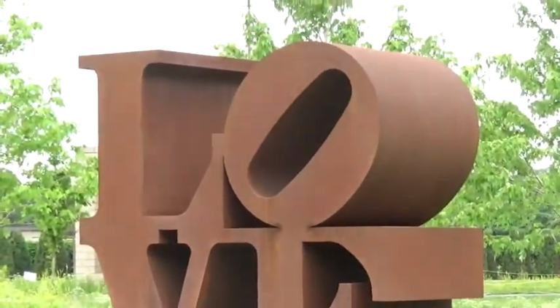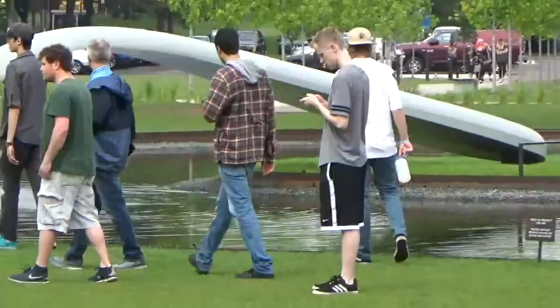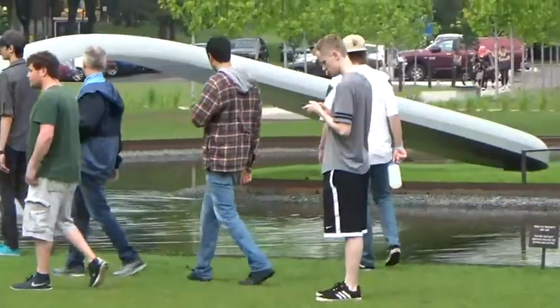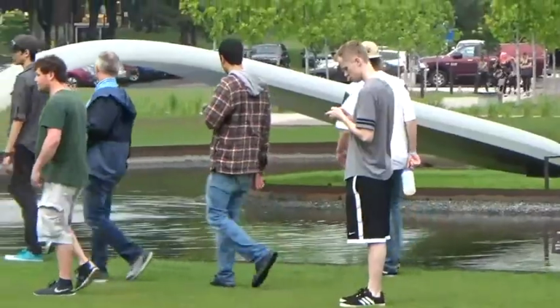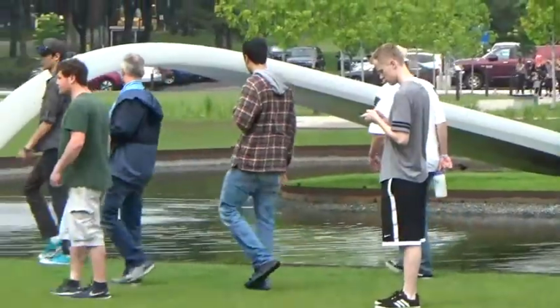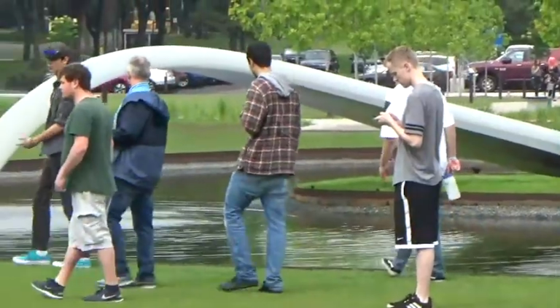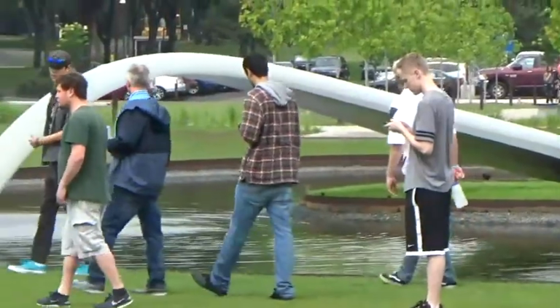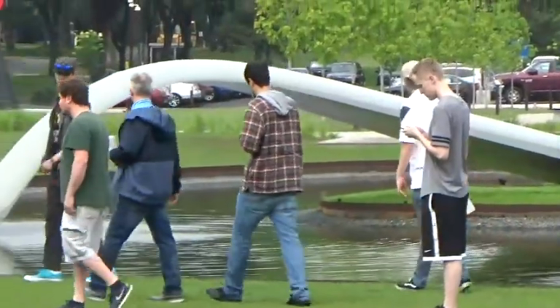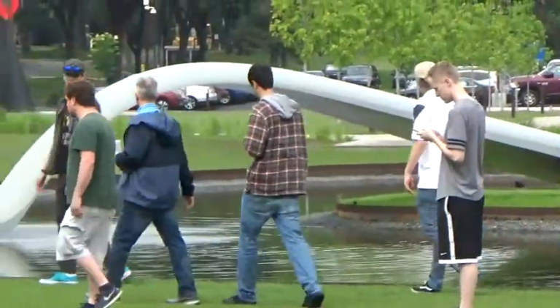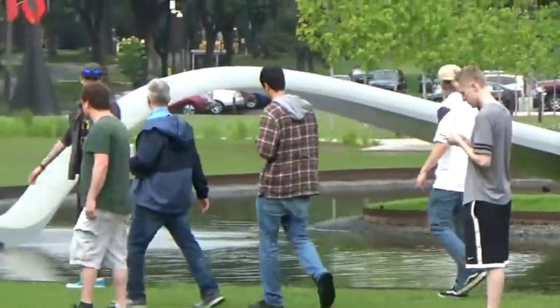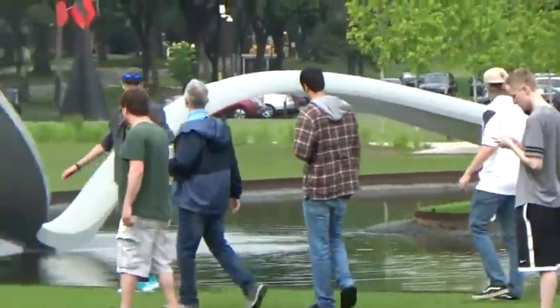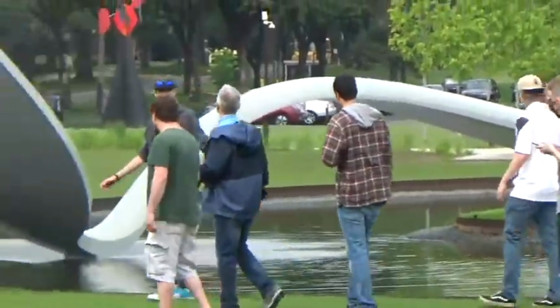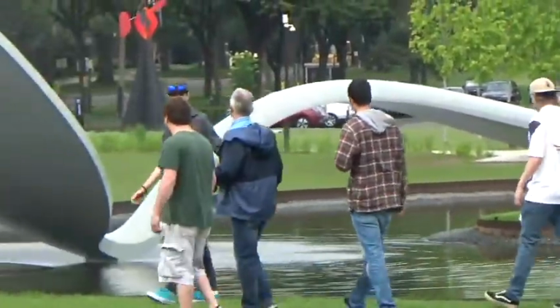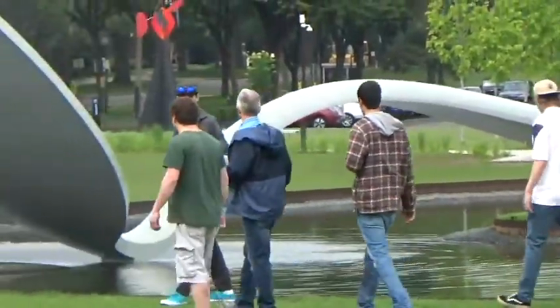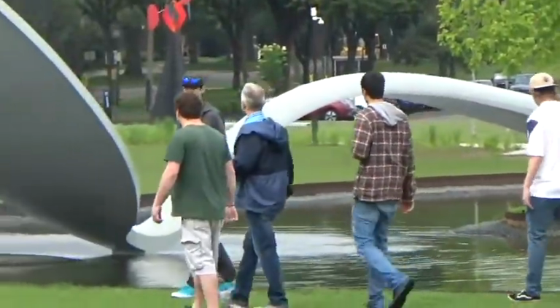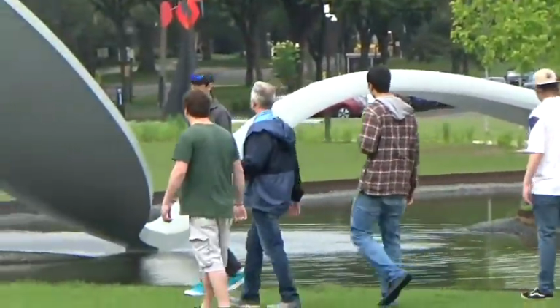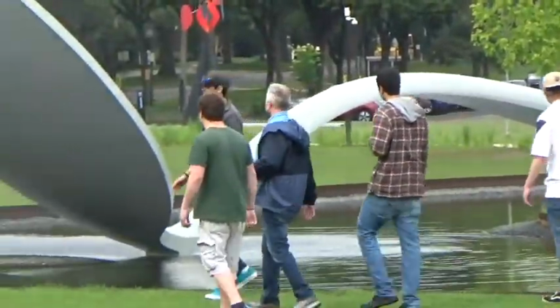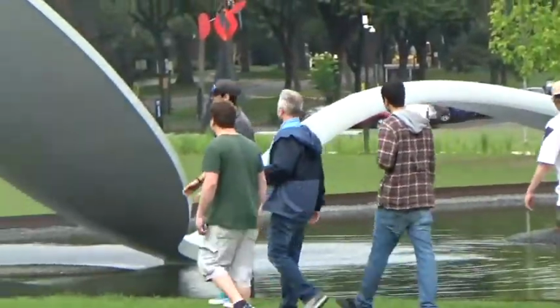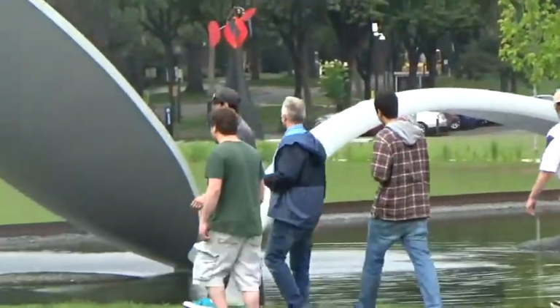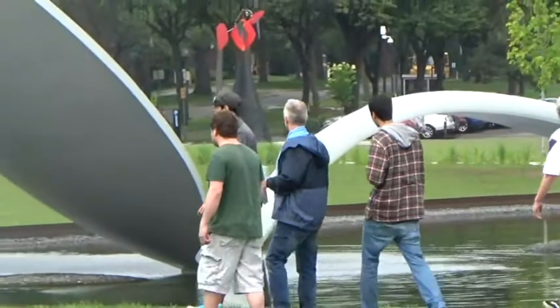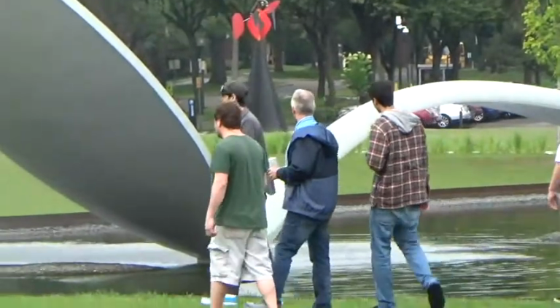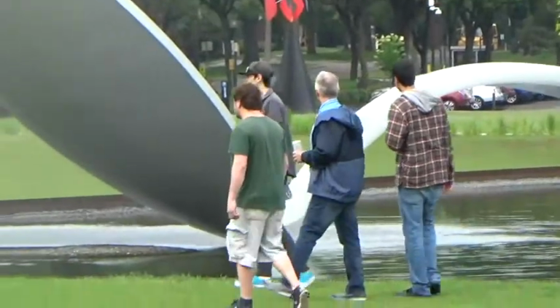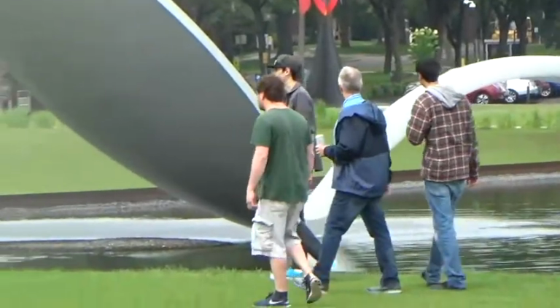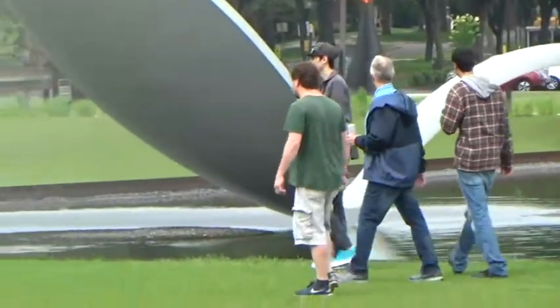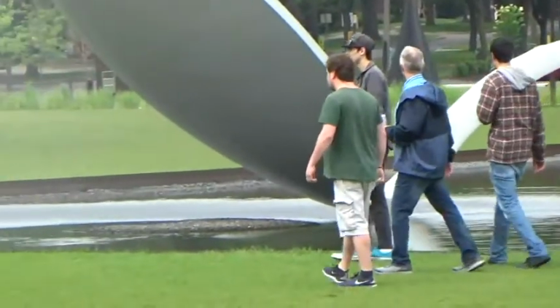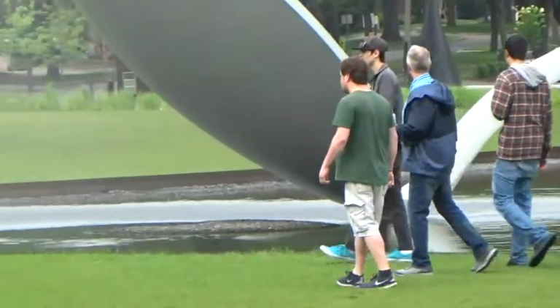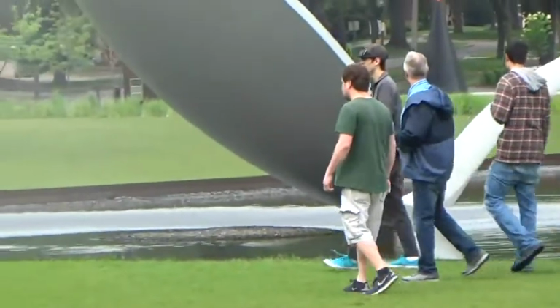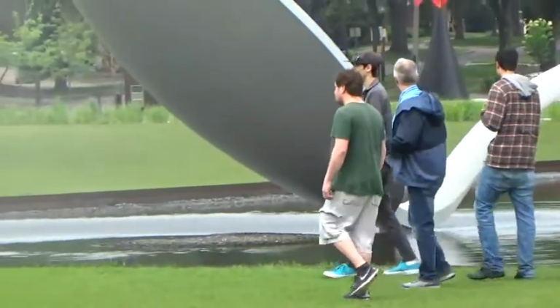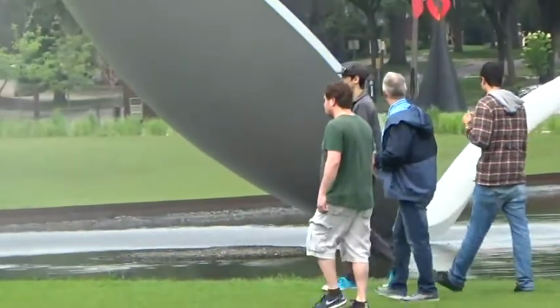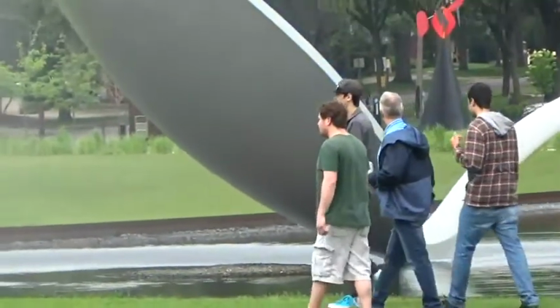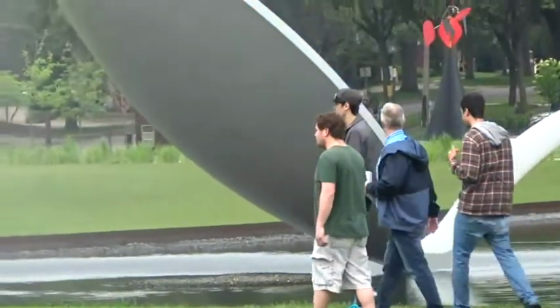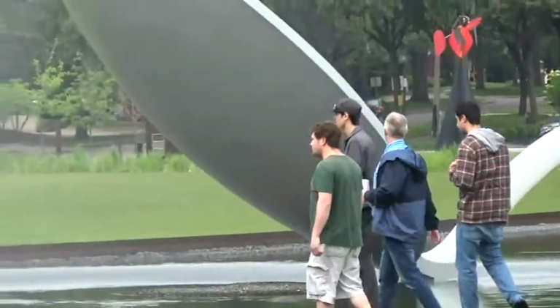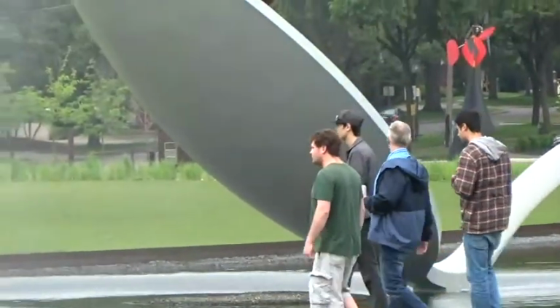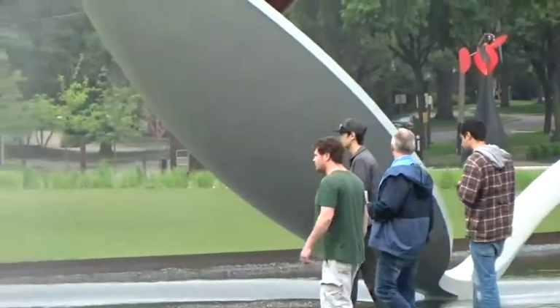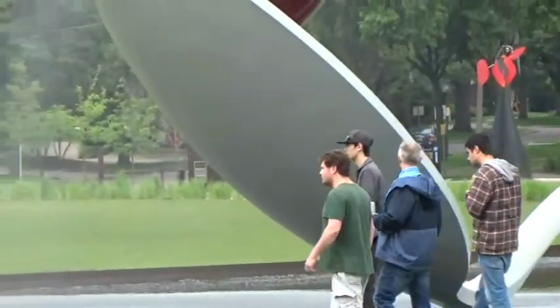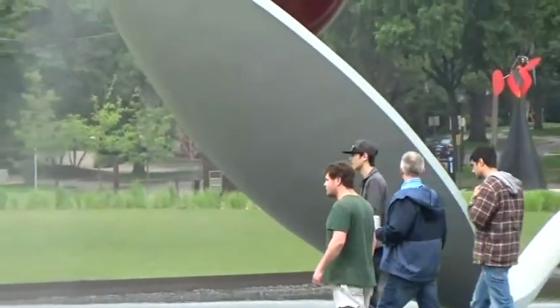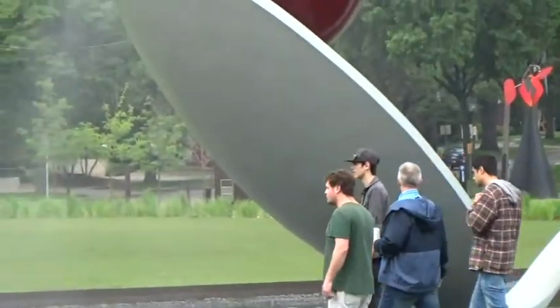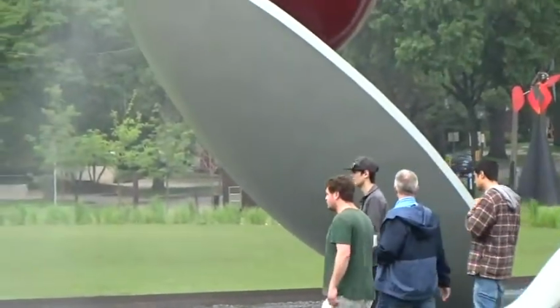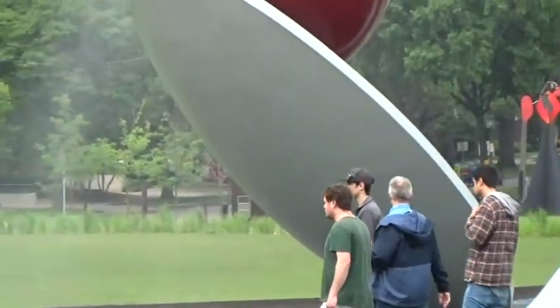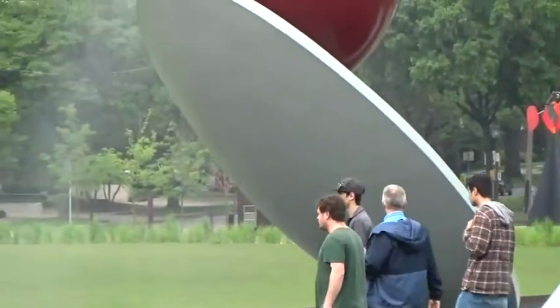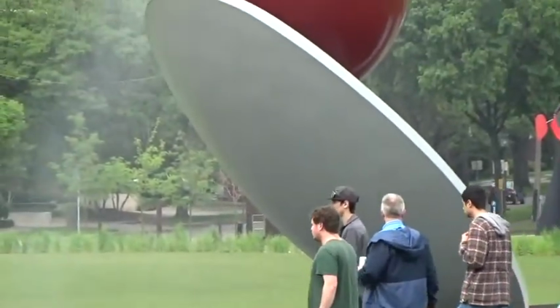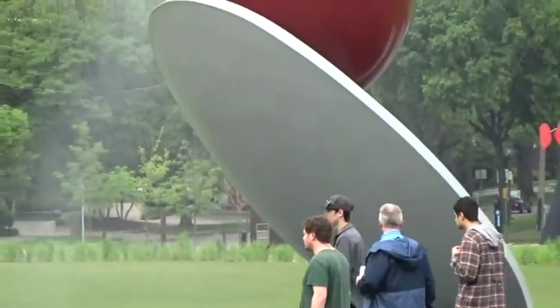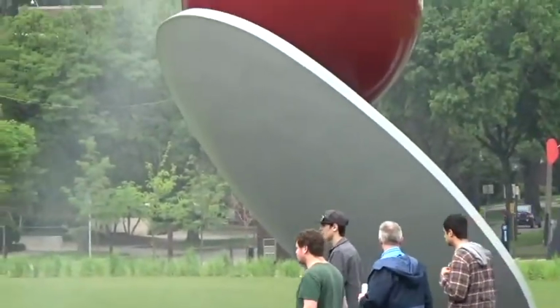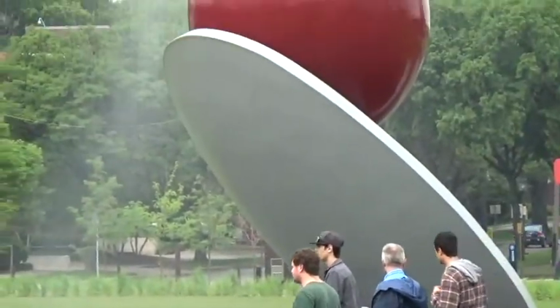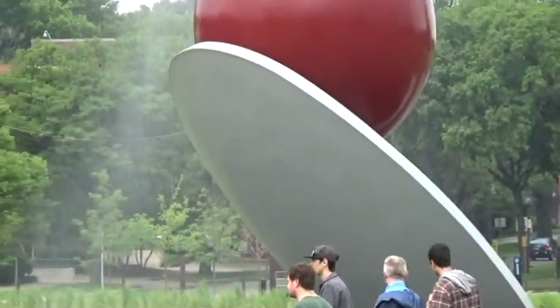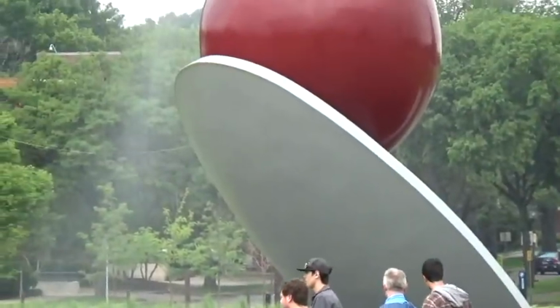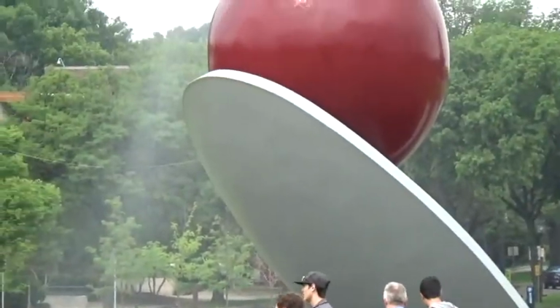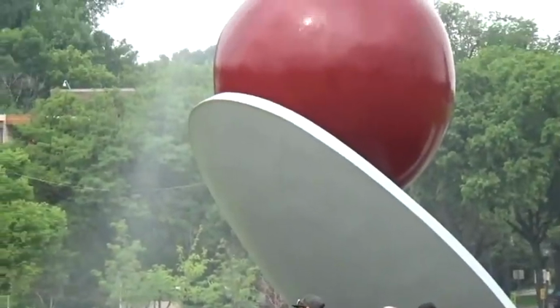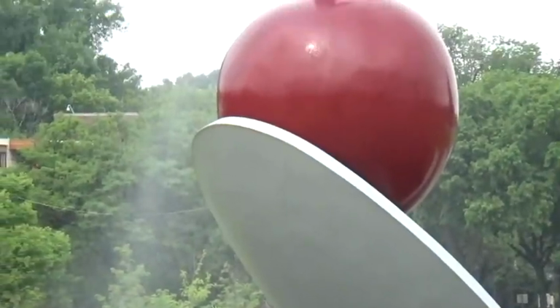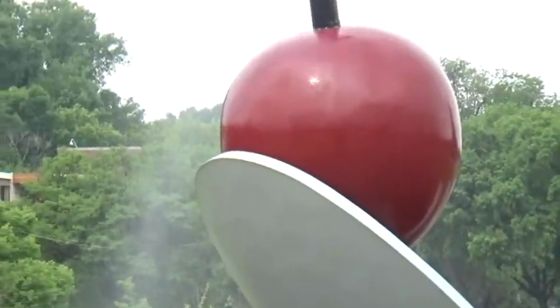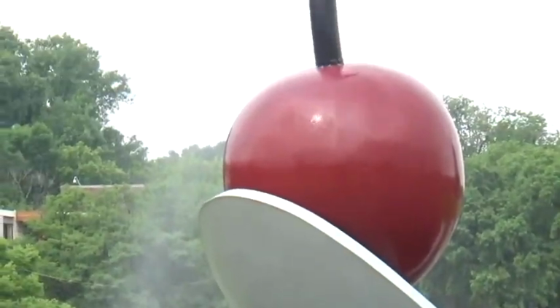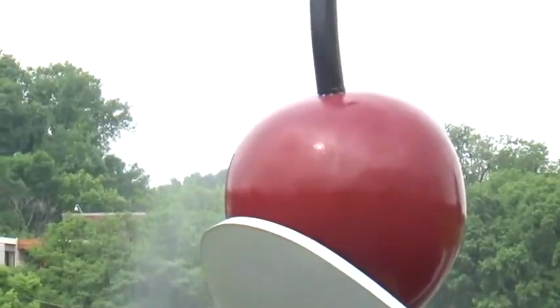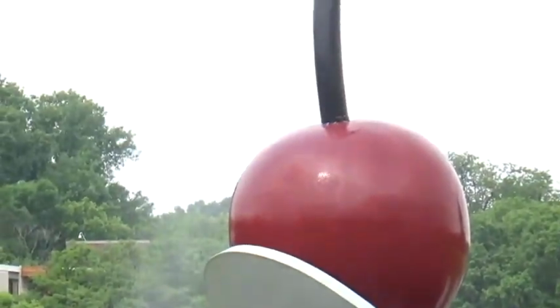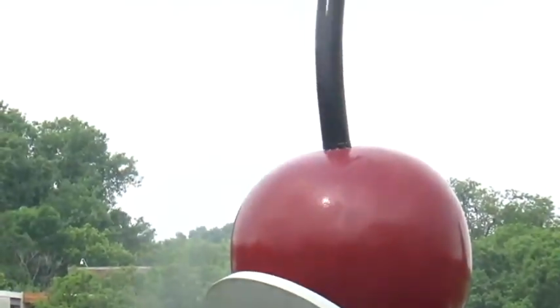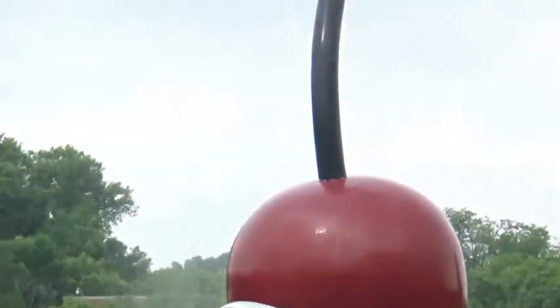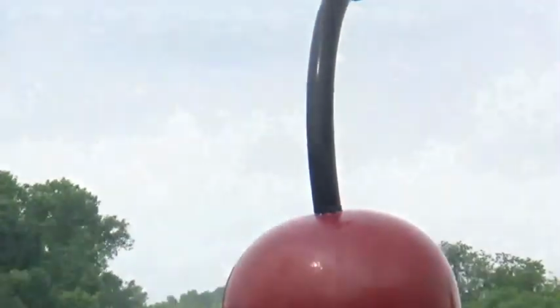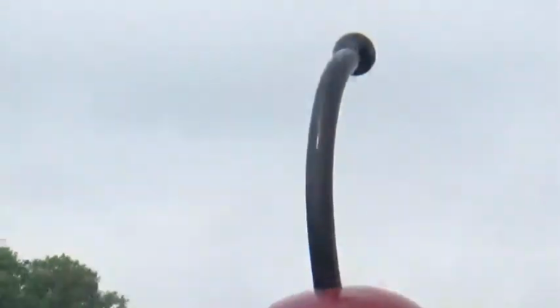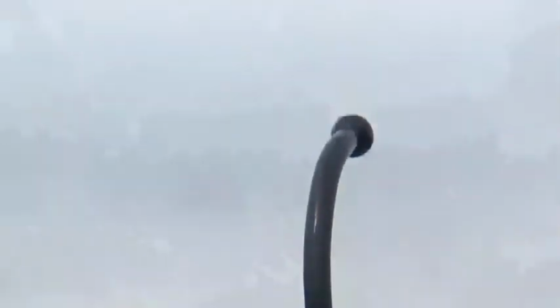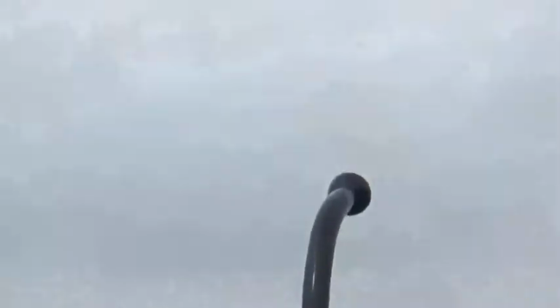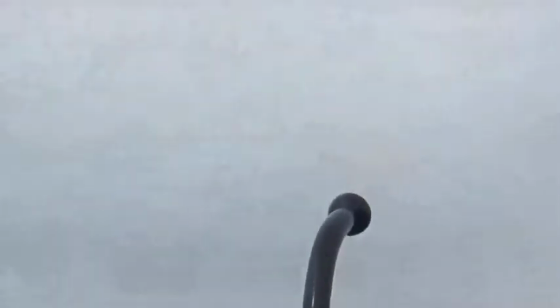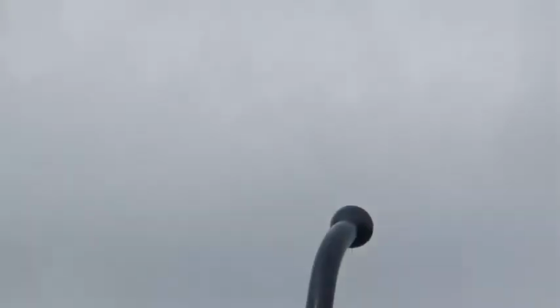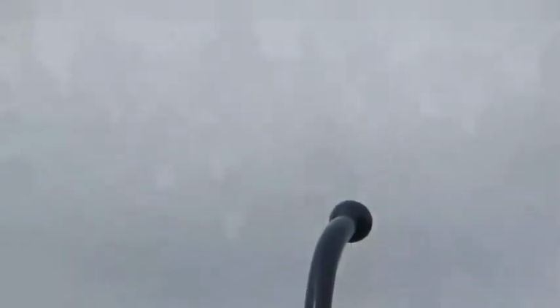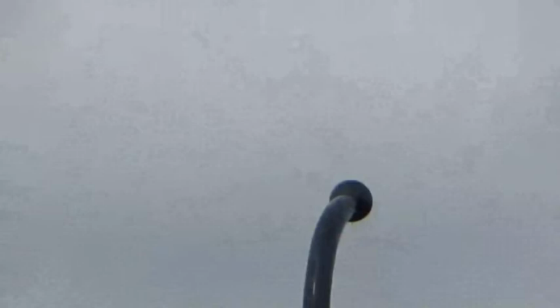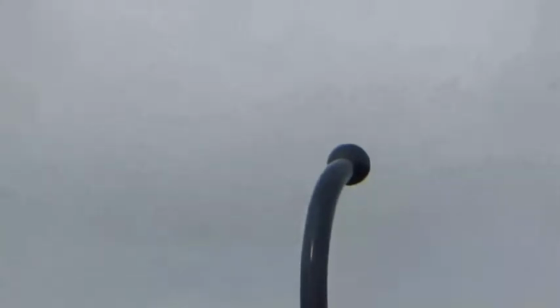Here's another view of the spoon and cherry, and the size of those people nearby can give you a perspective of how big this thing is.